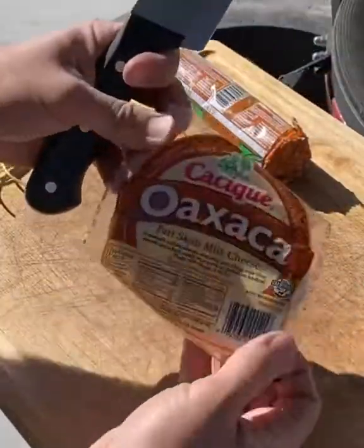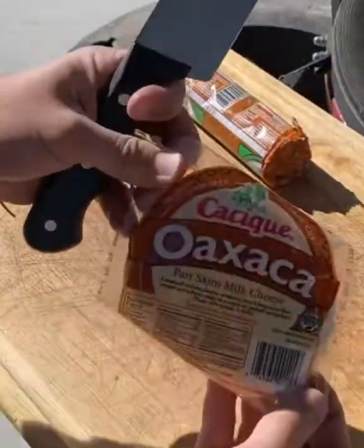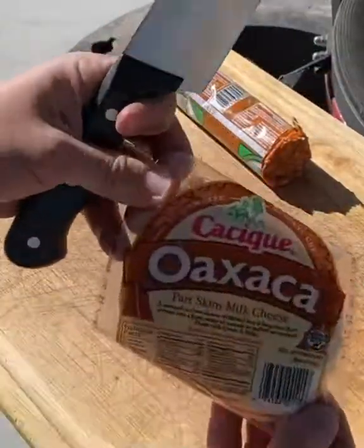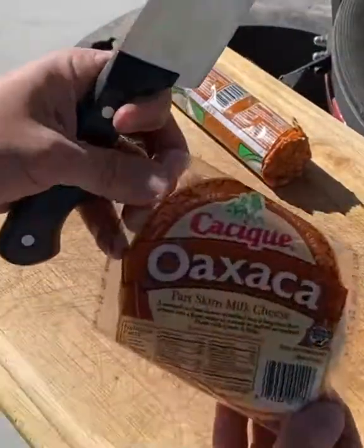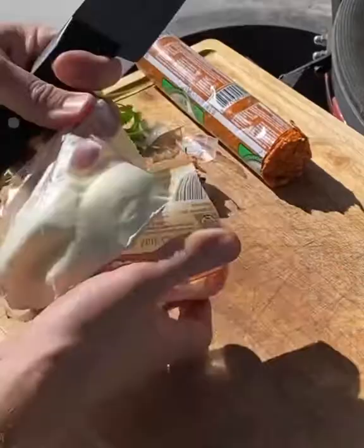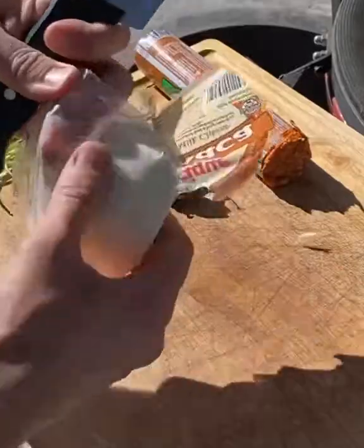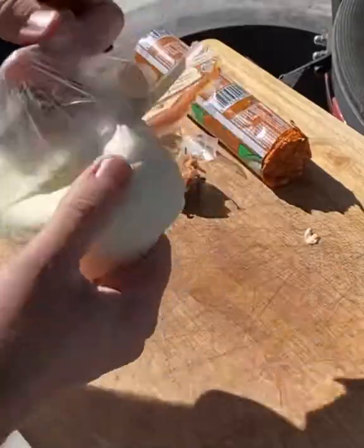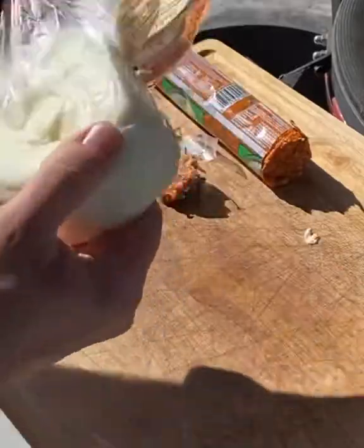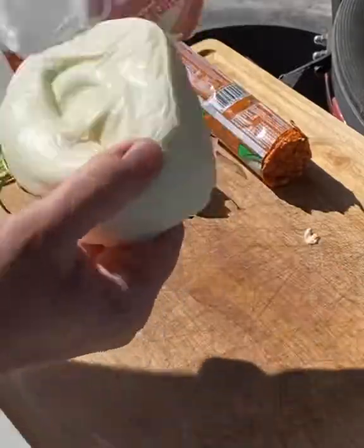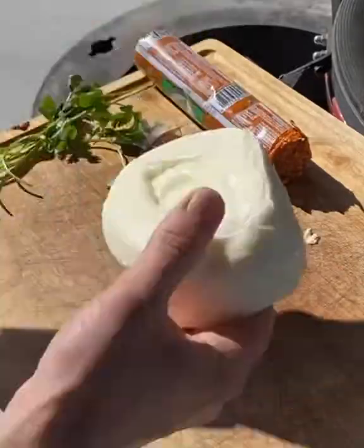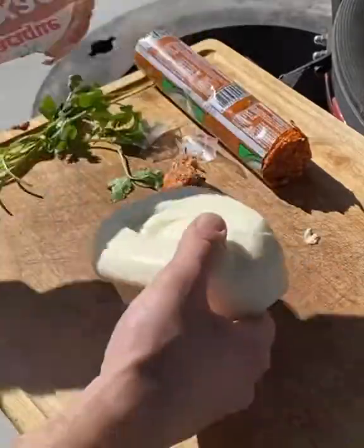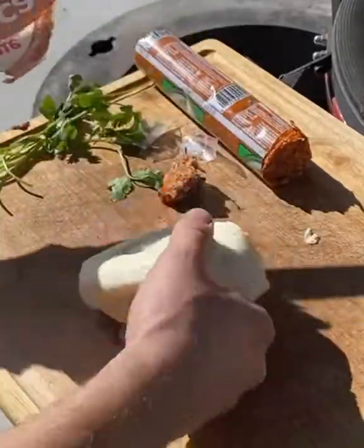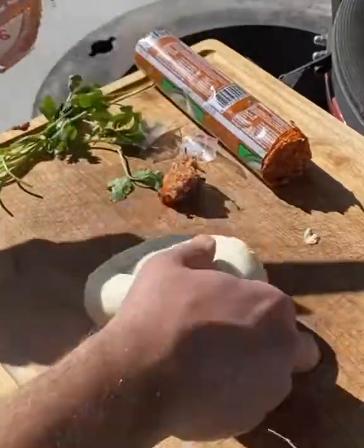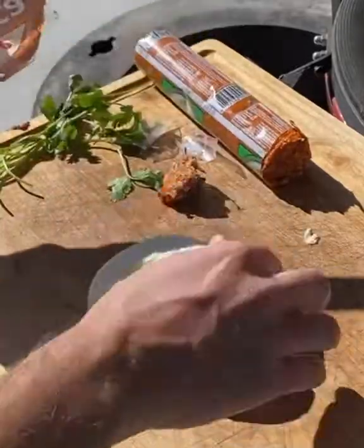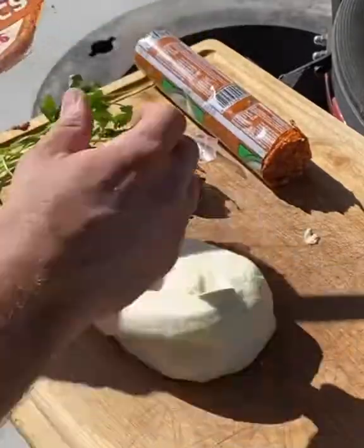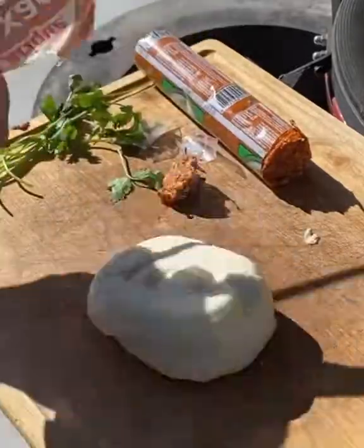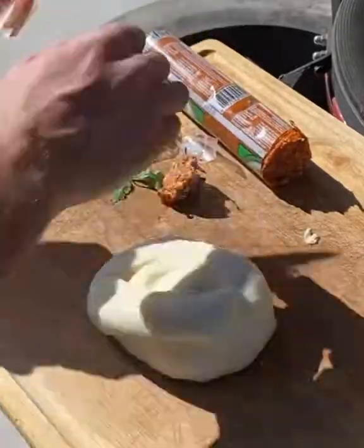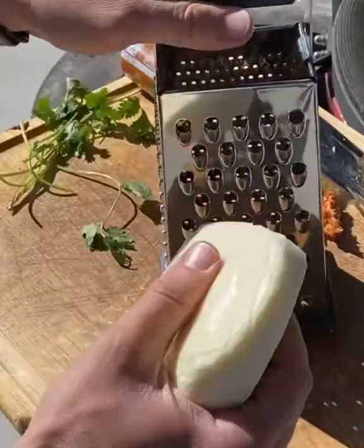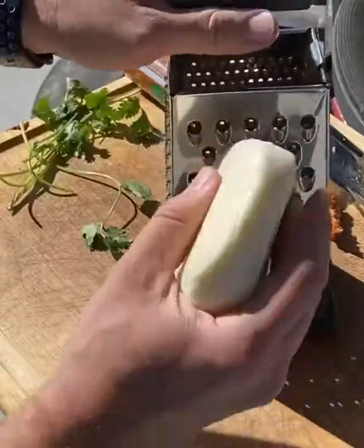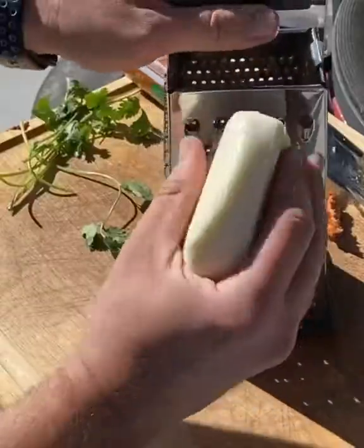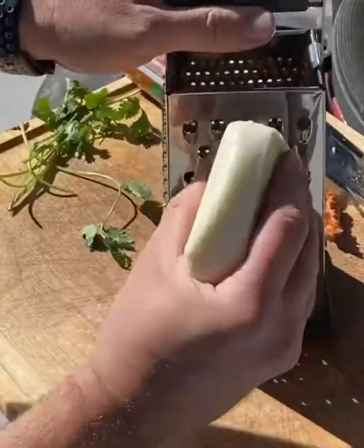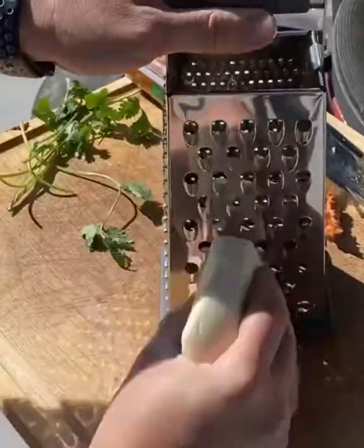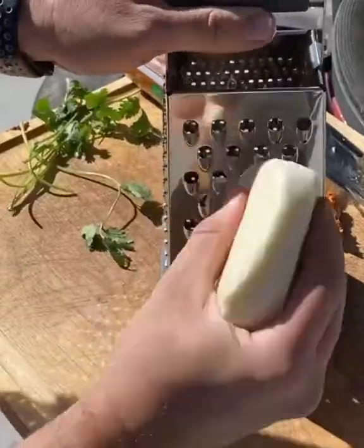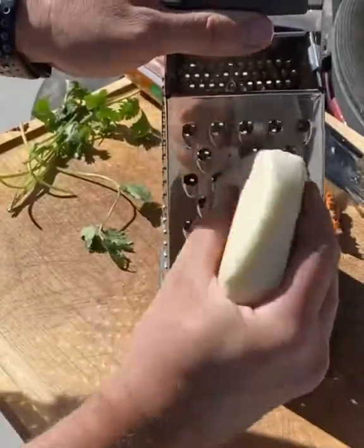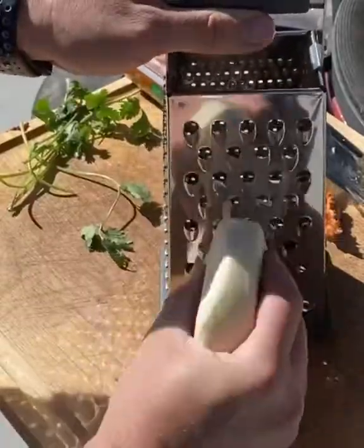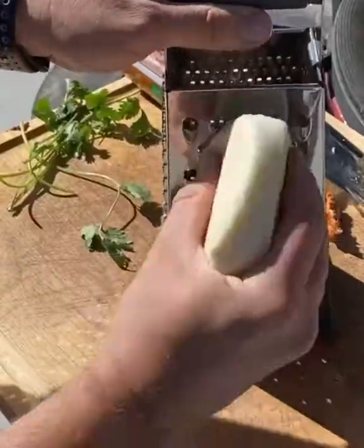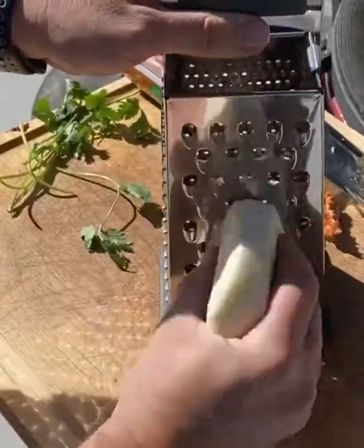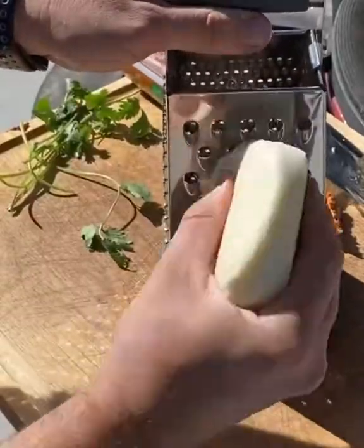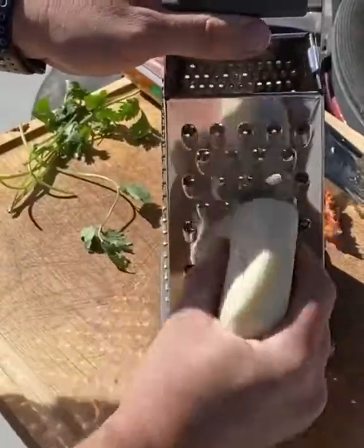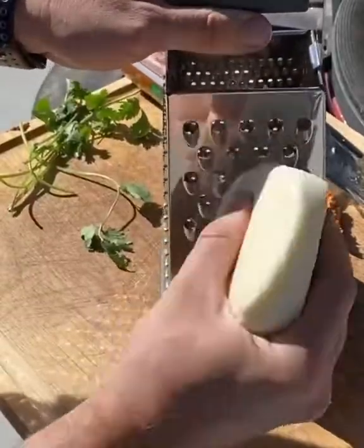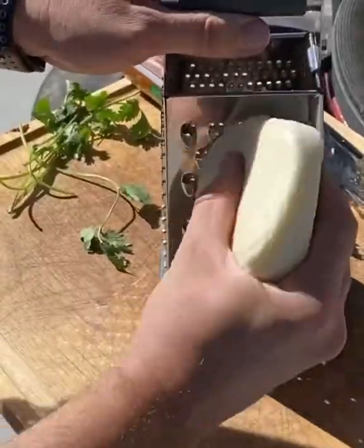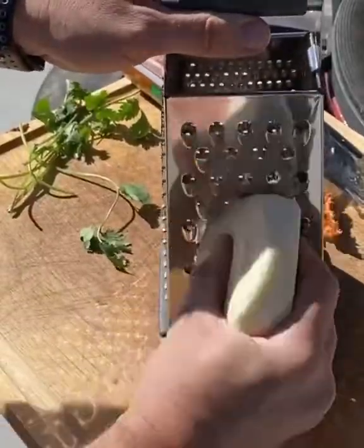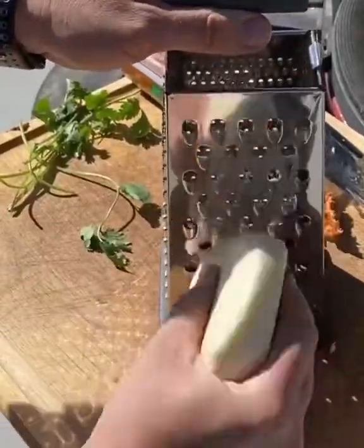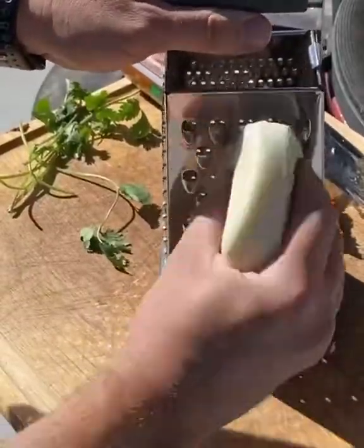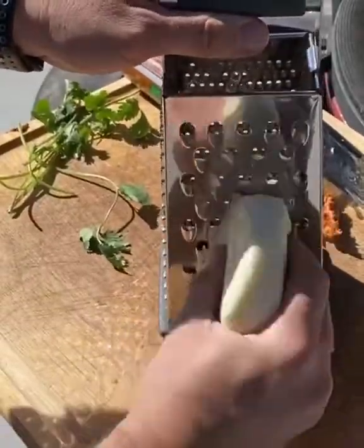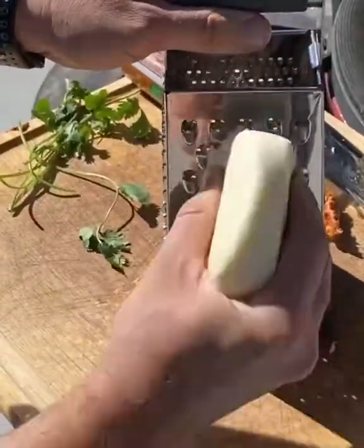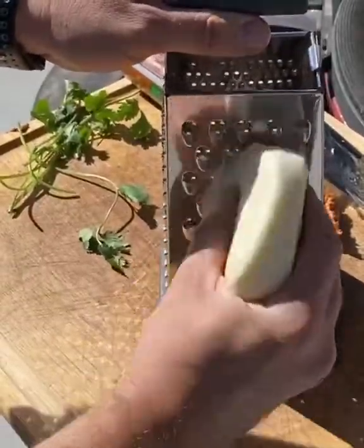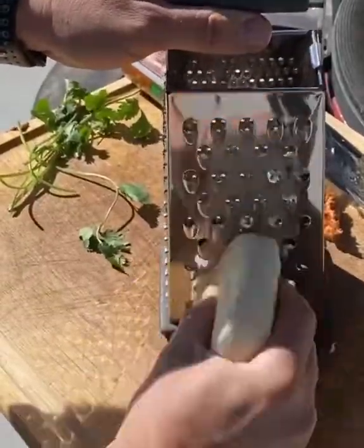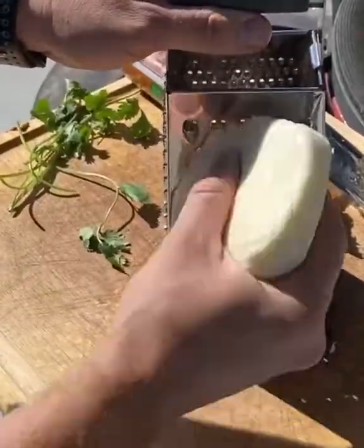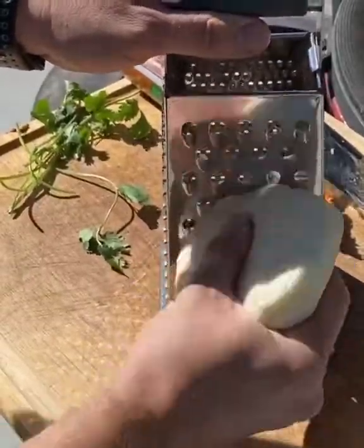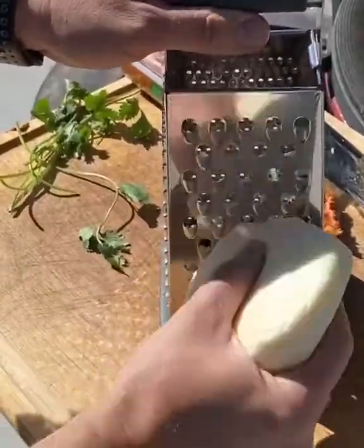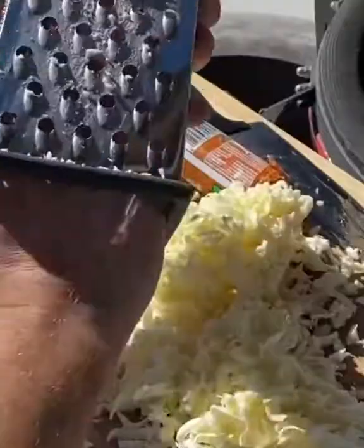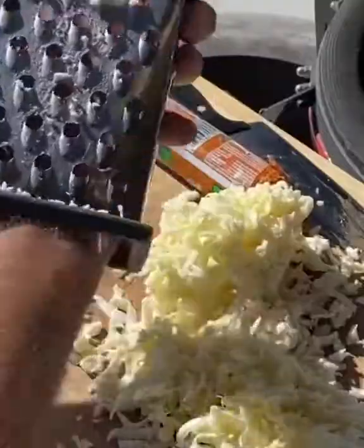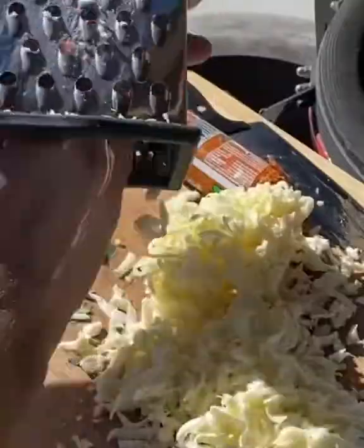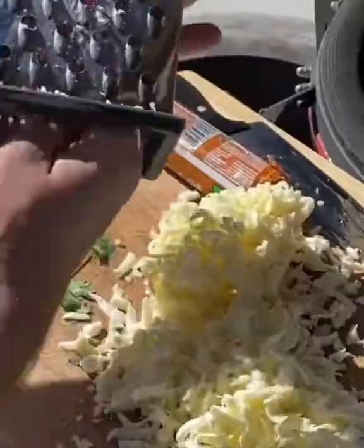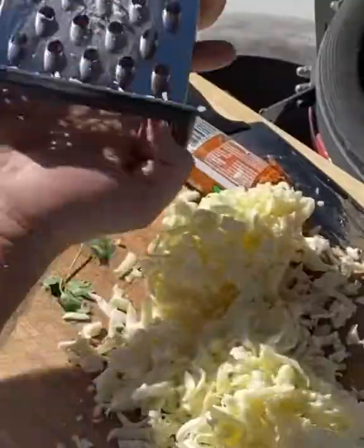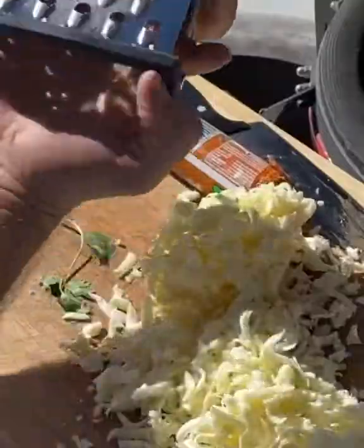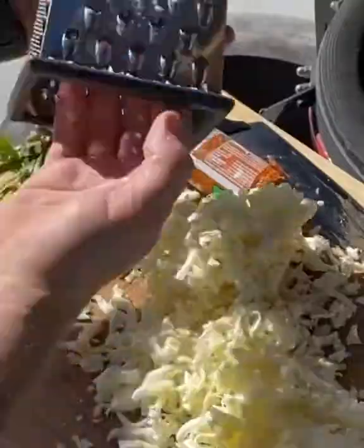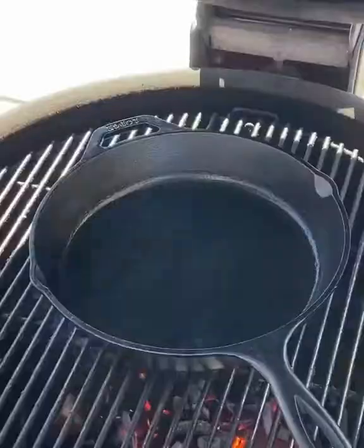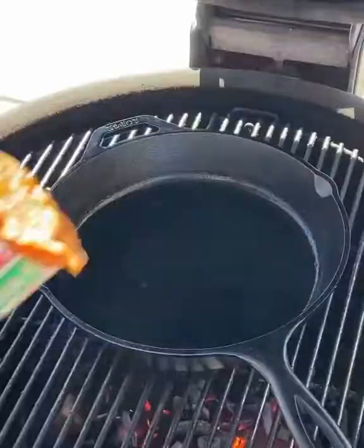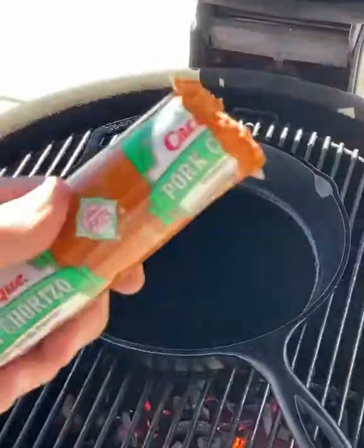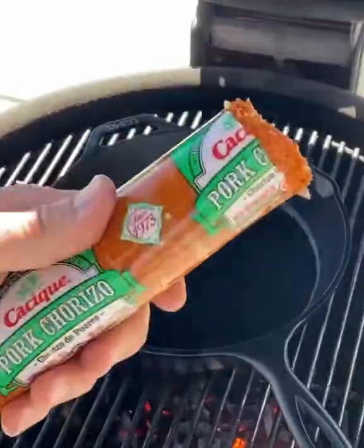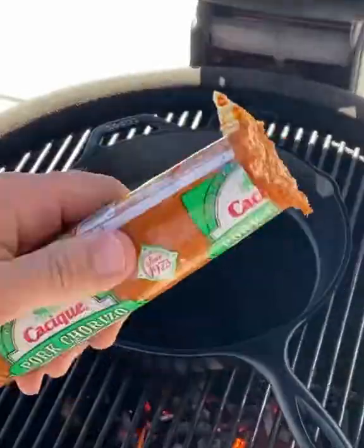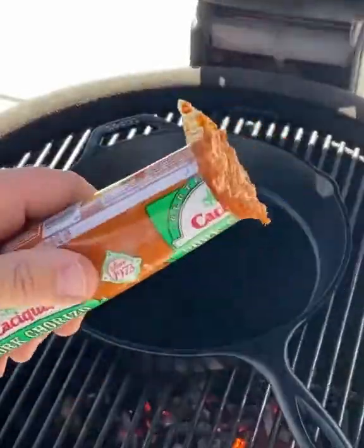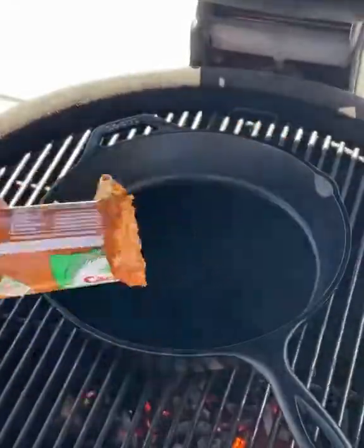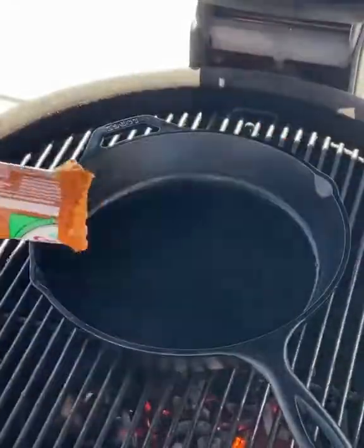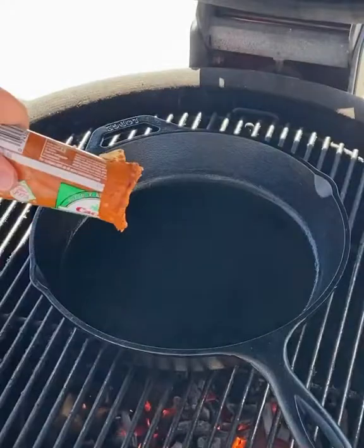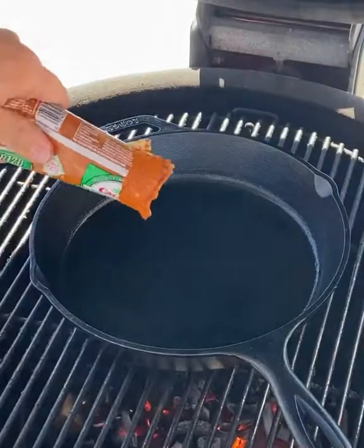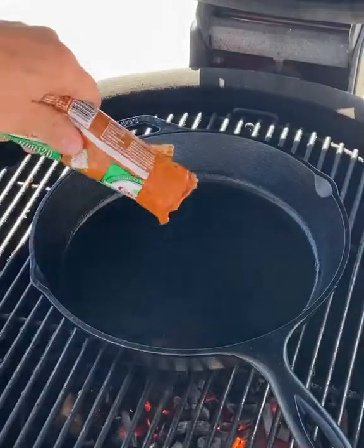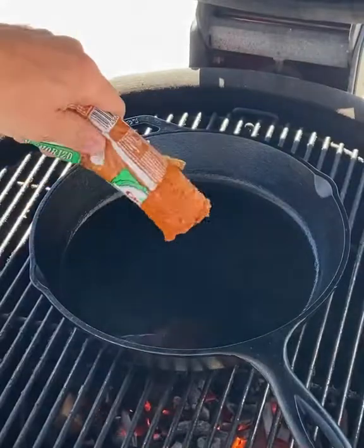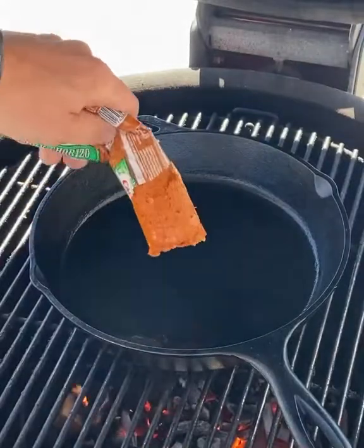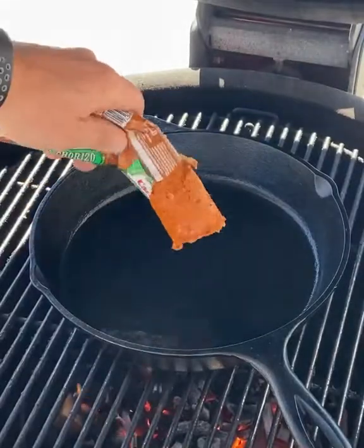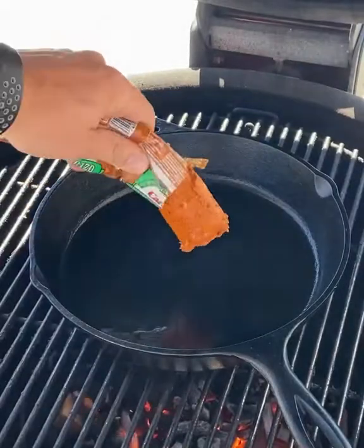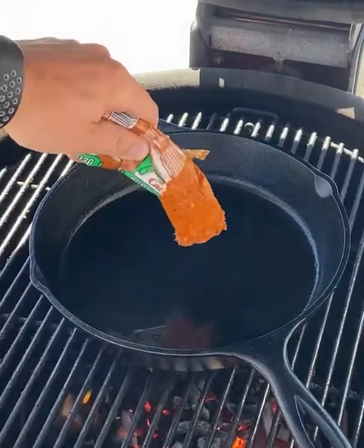Gonna take some Oaxaca cheese and grate that up. As you can see, using a cheese grater — very easy, very soft cheese.